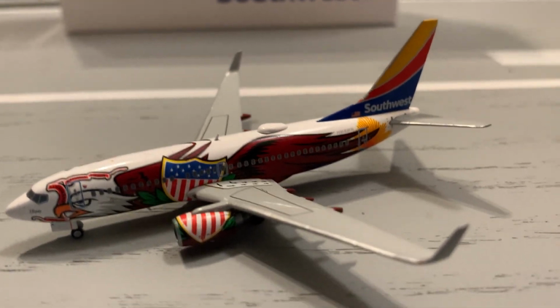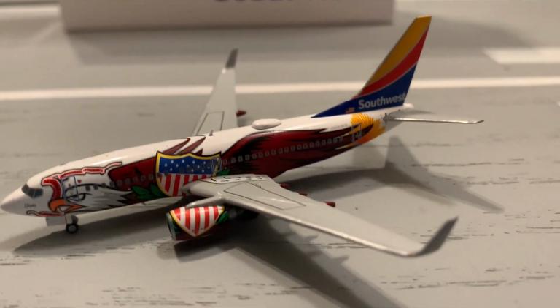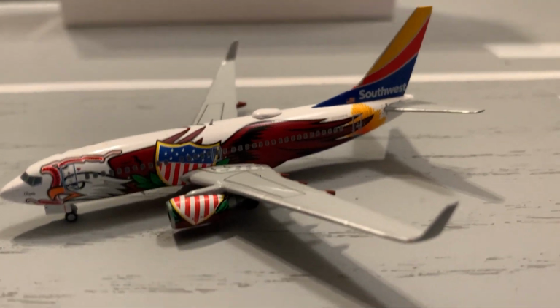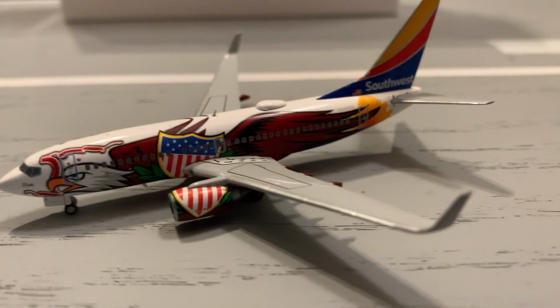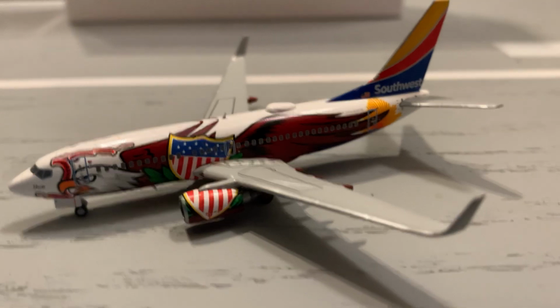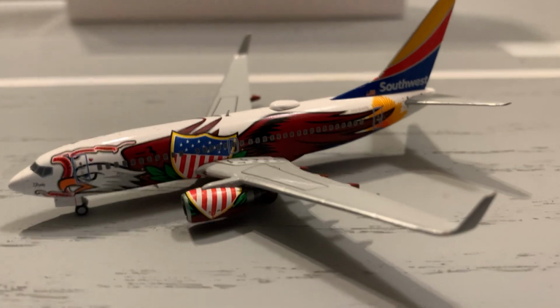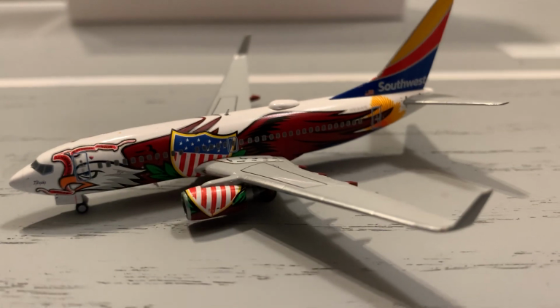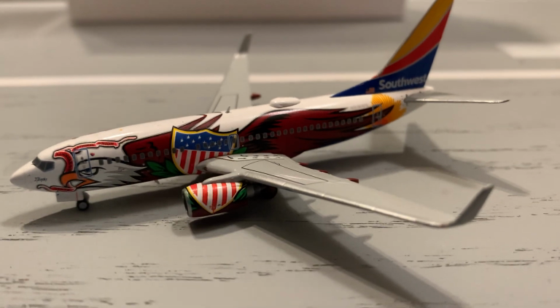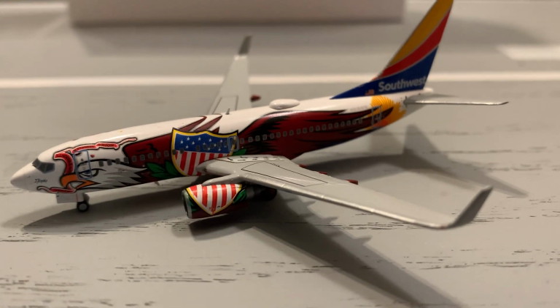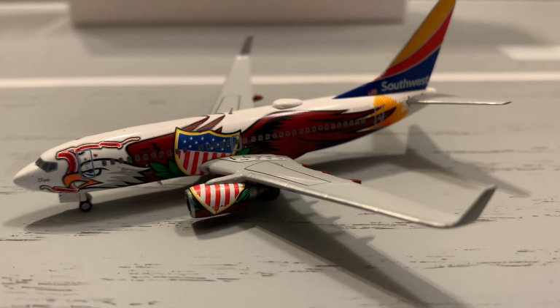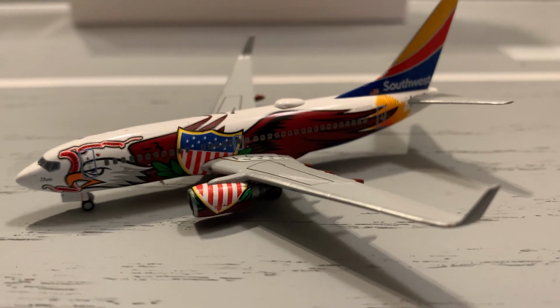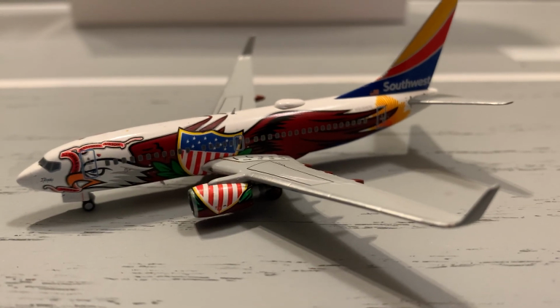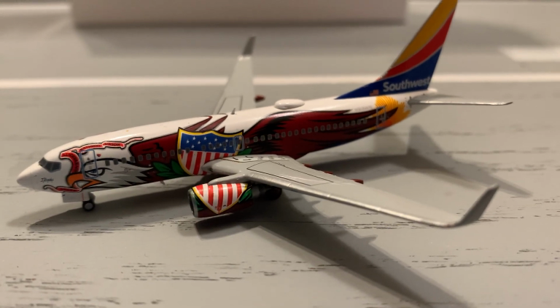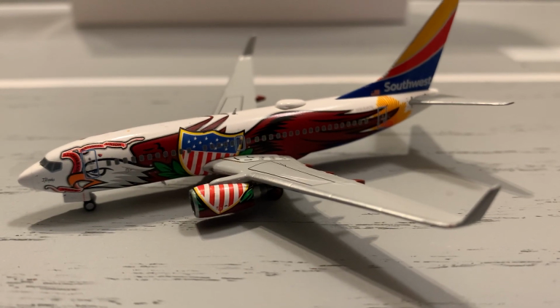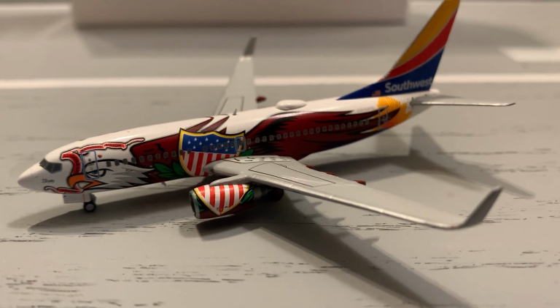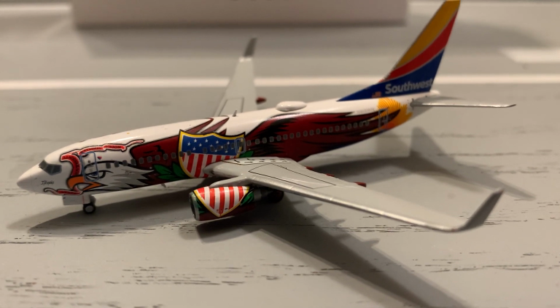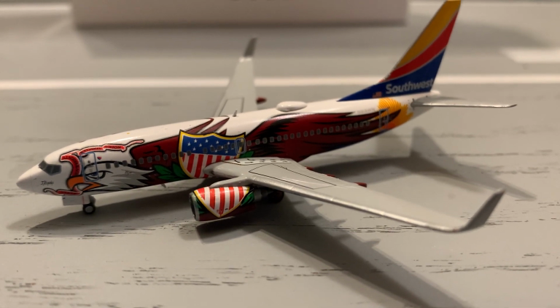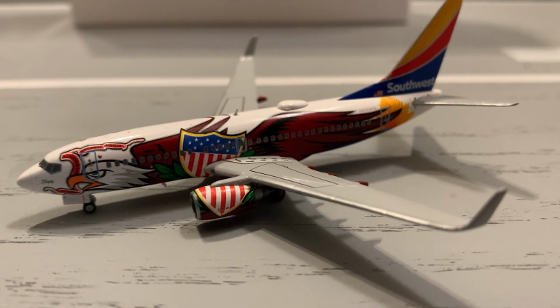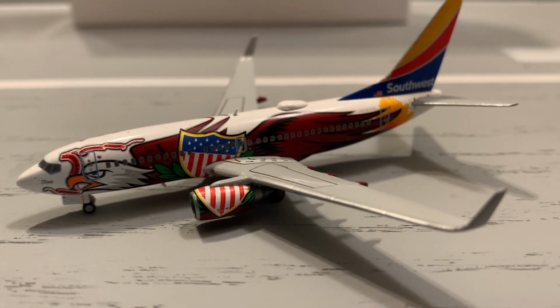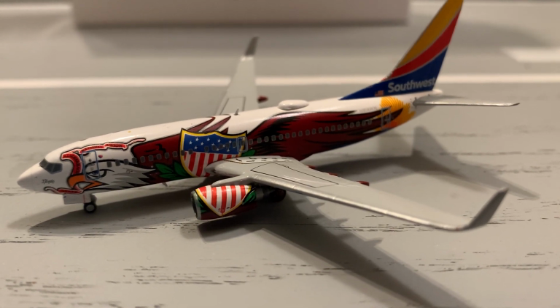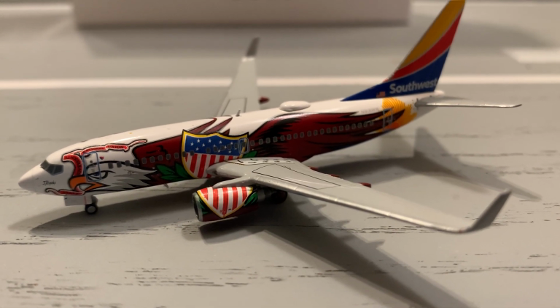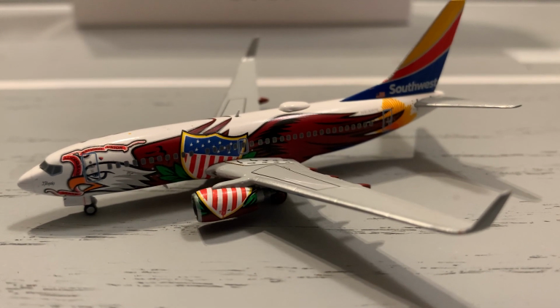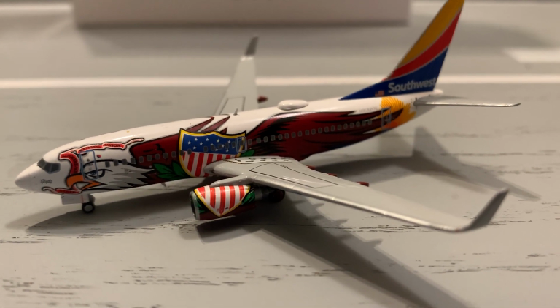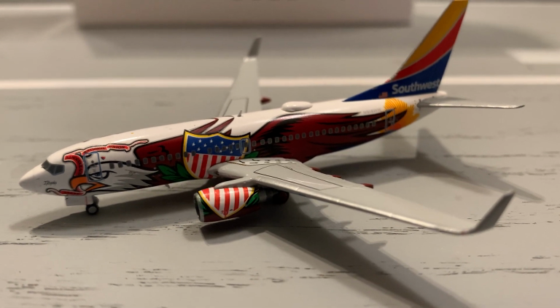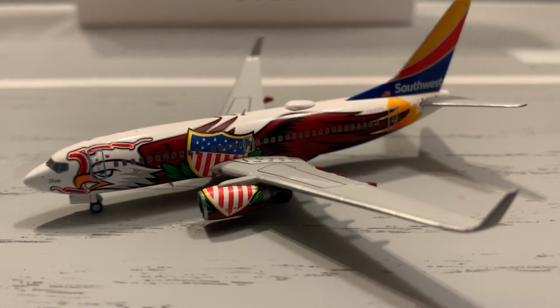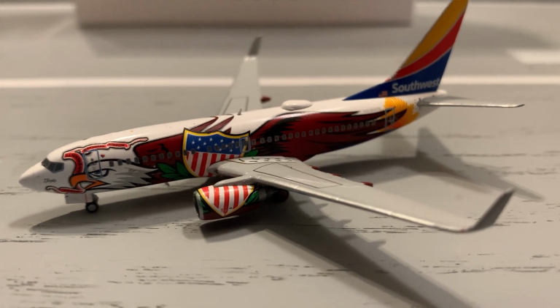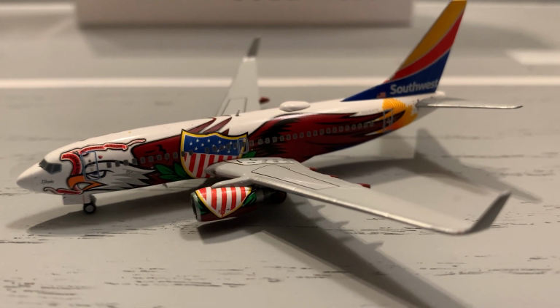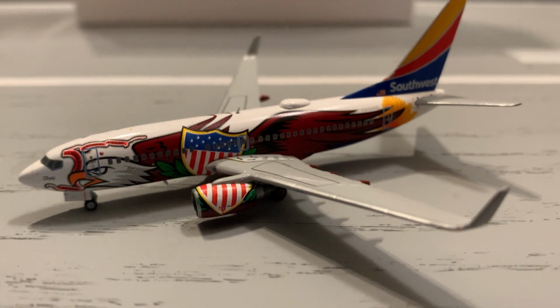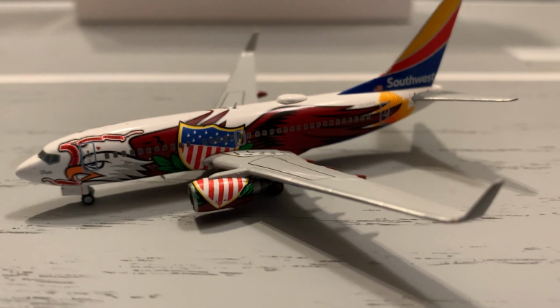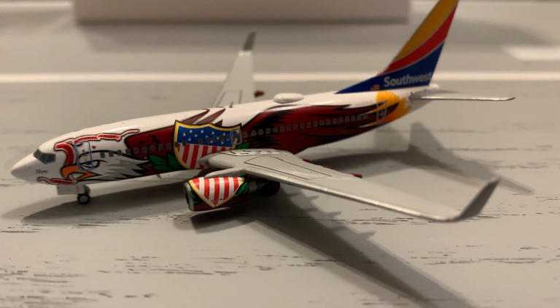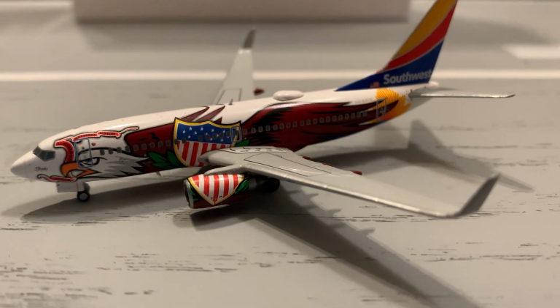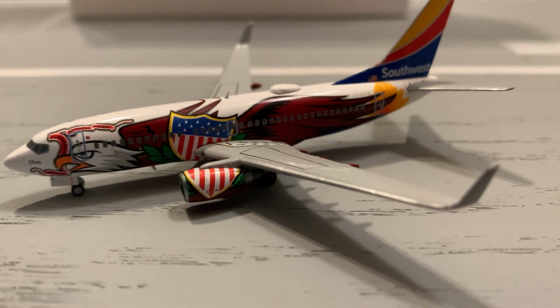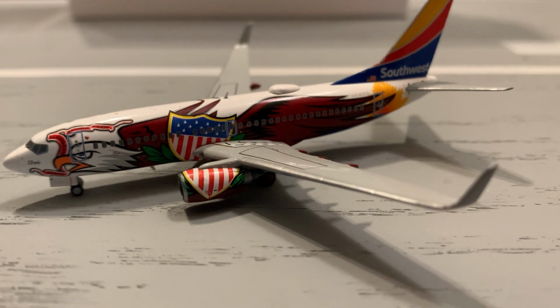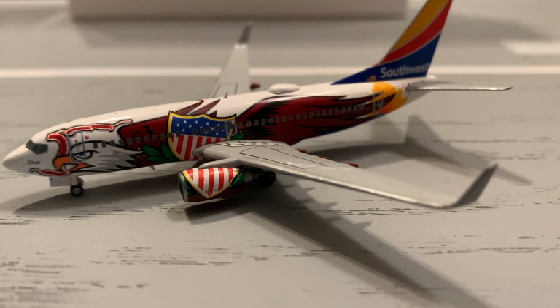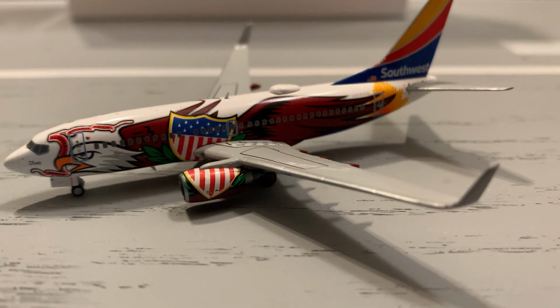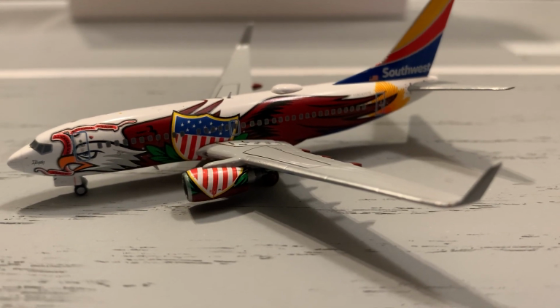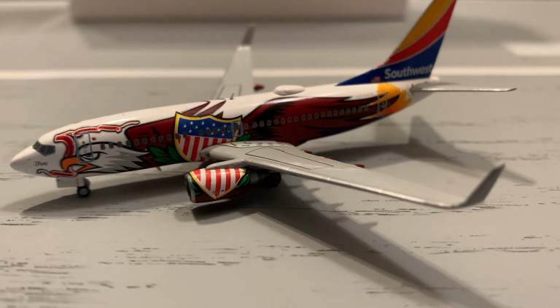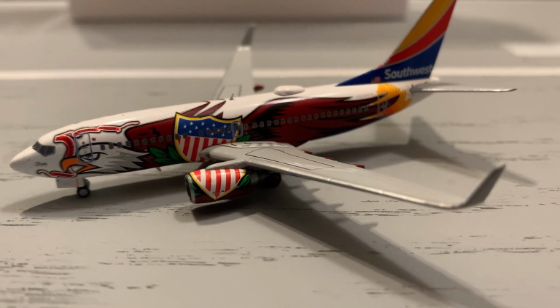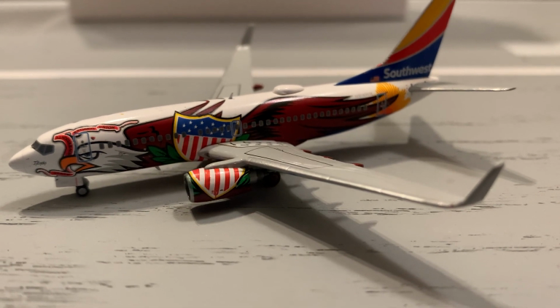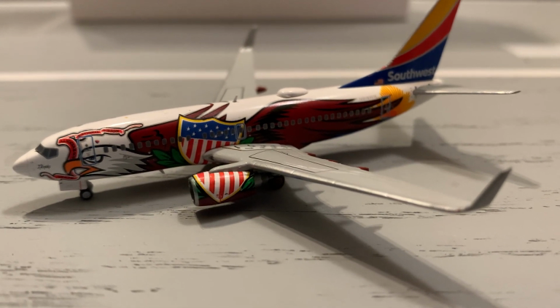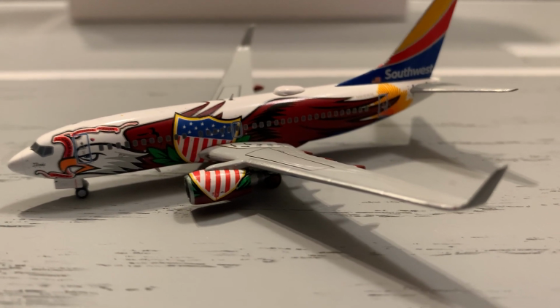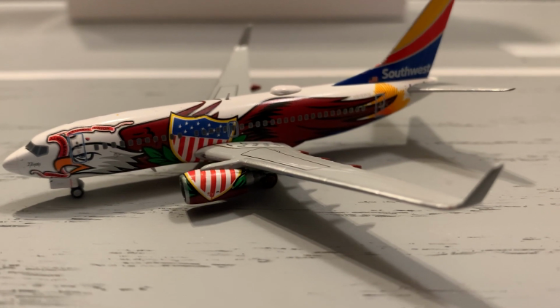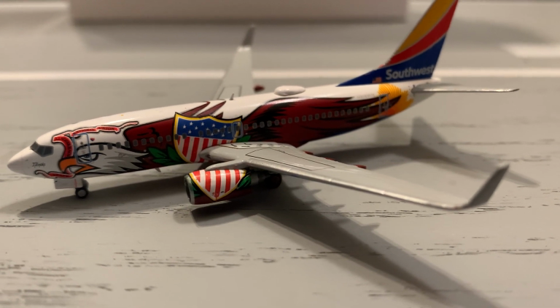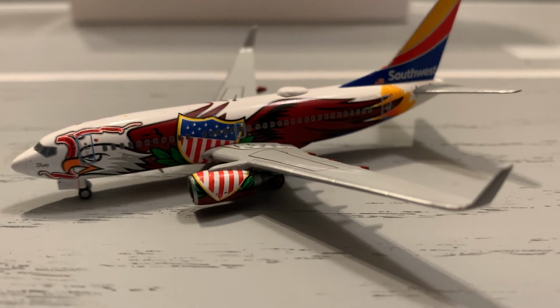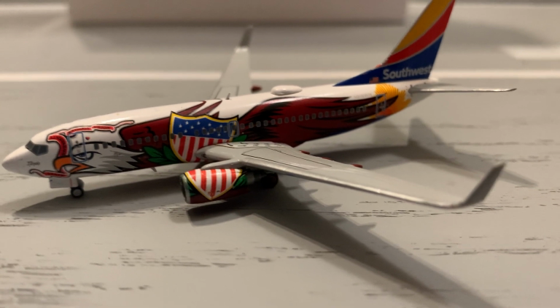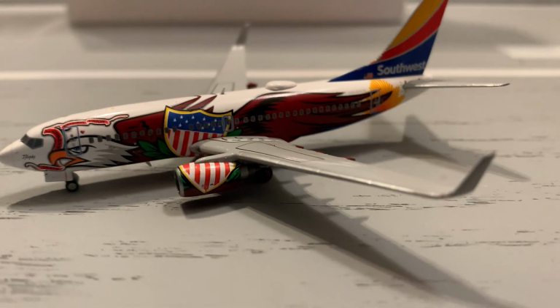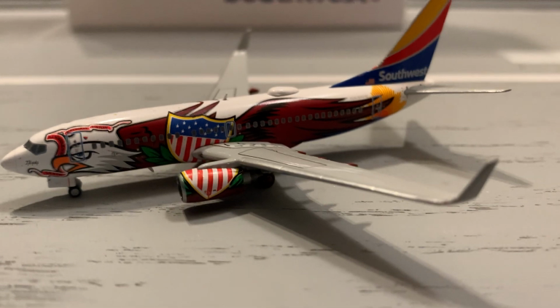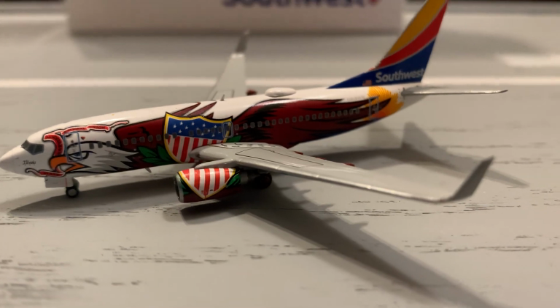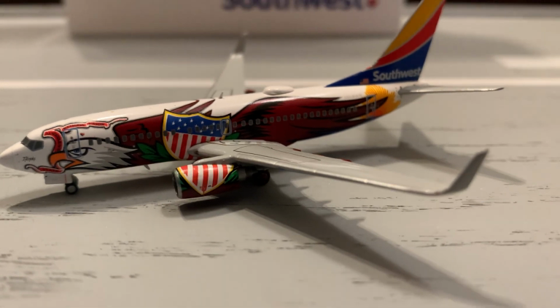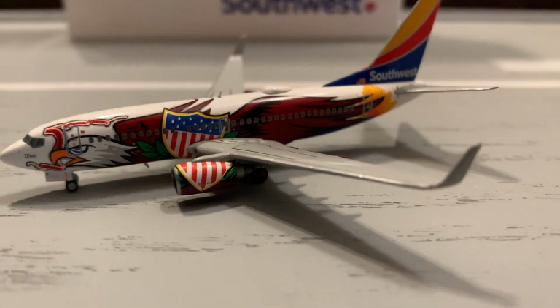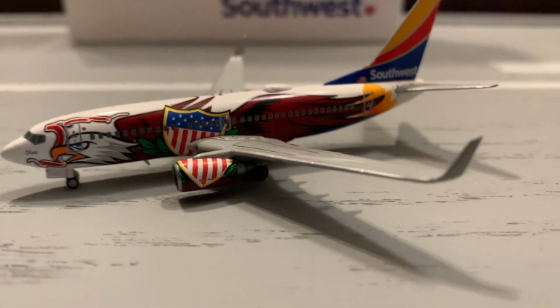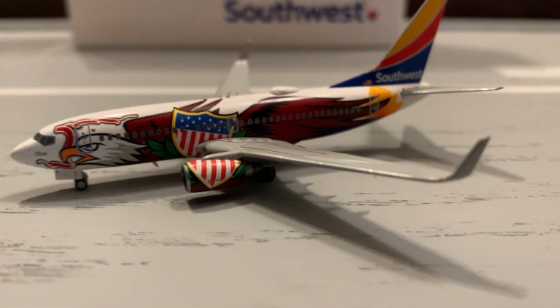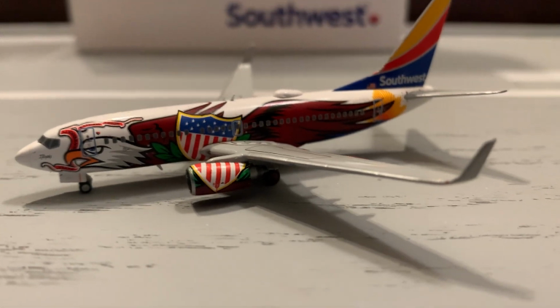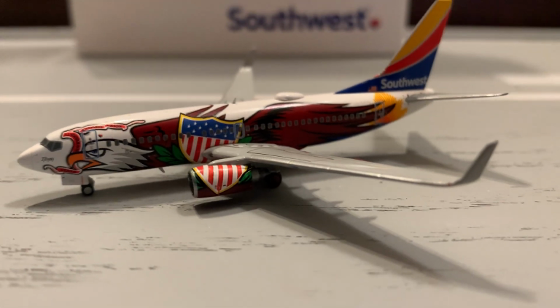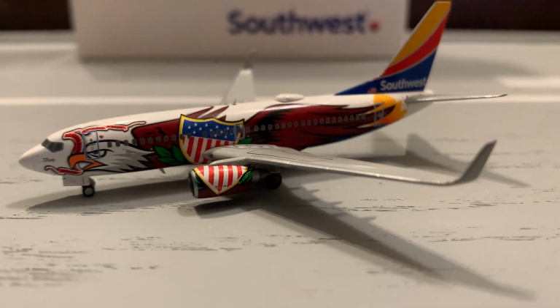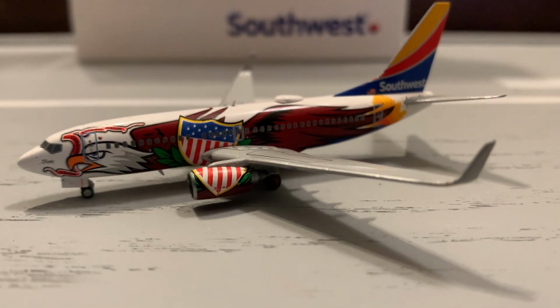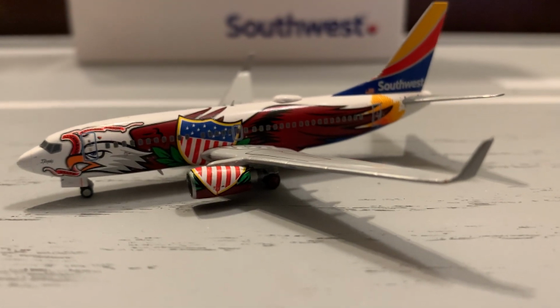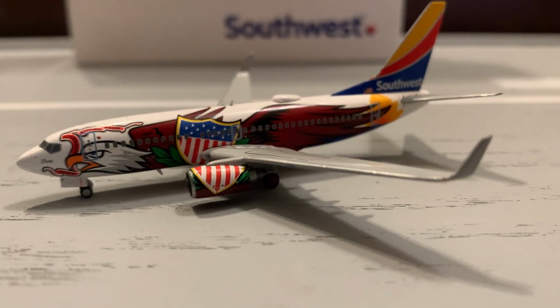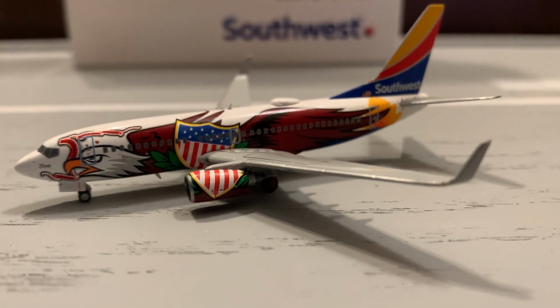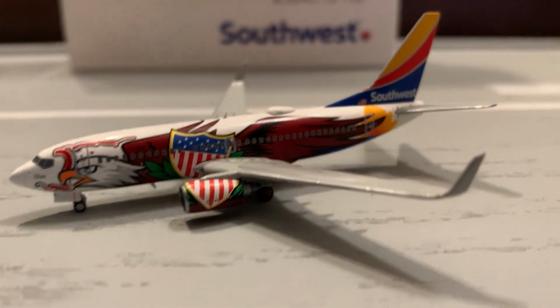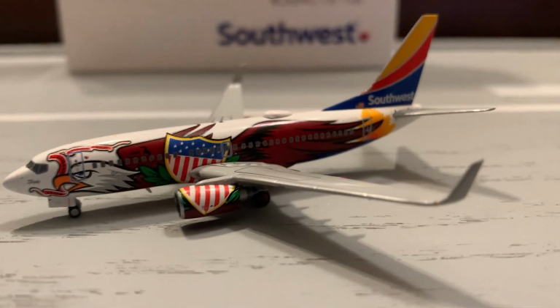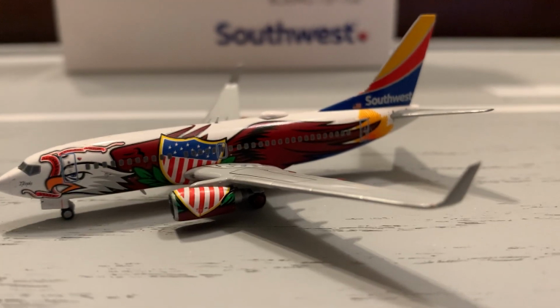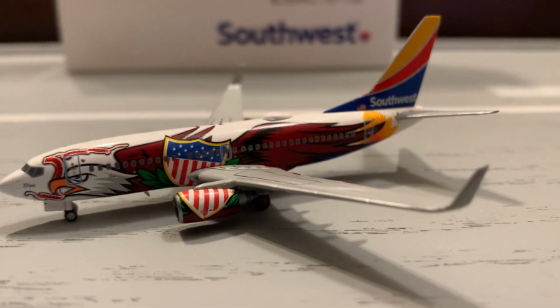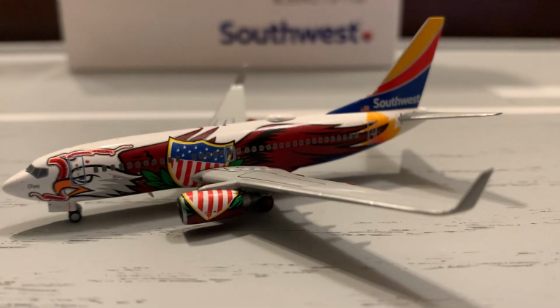I haven't seen many 700s come broken from Gemini Jets. I've only seen a couple come broken, so good job, Gemini Jets.